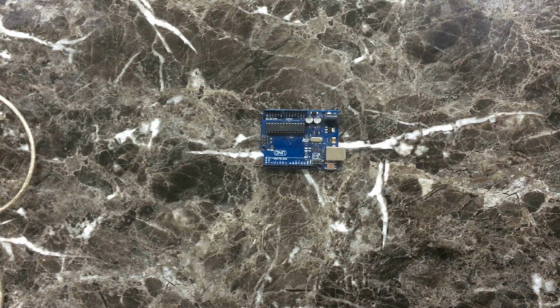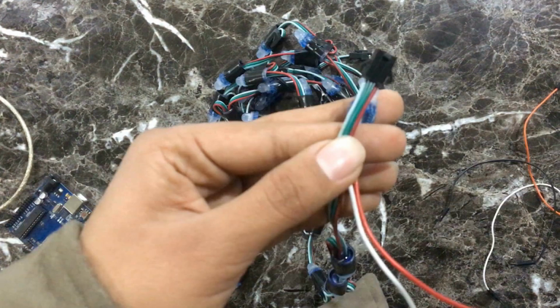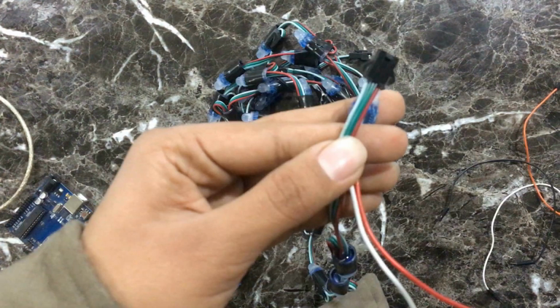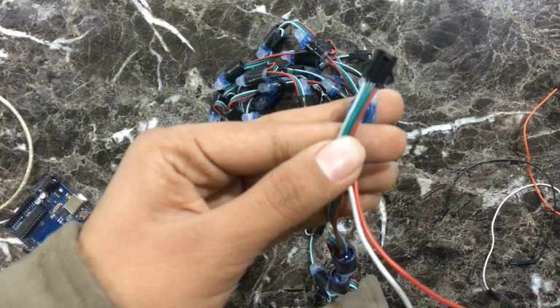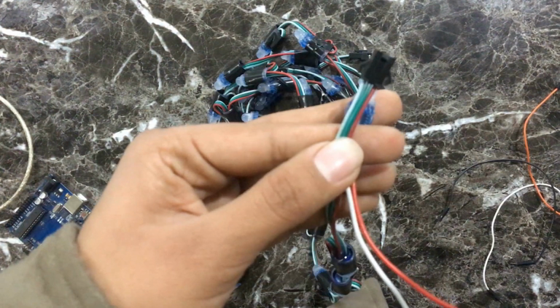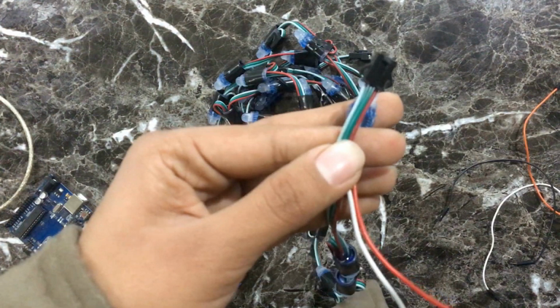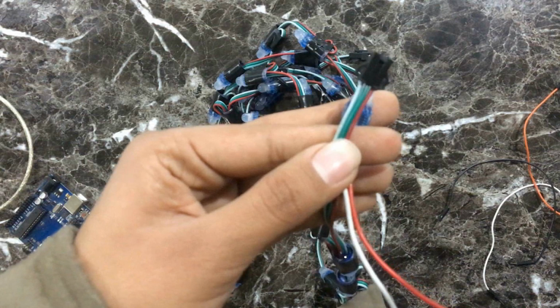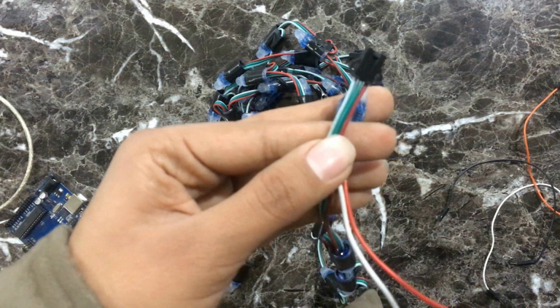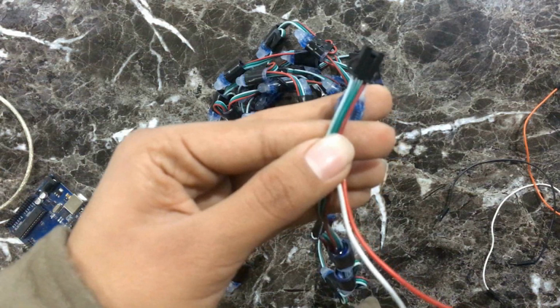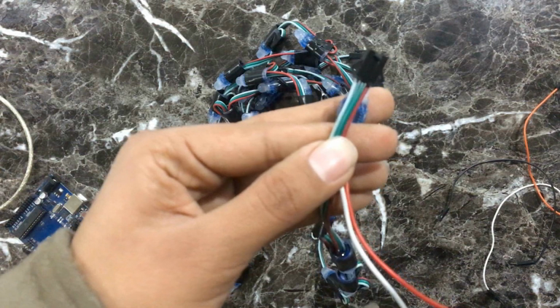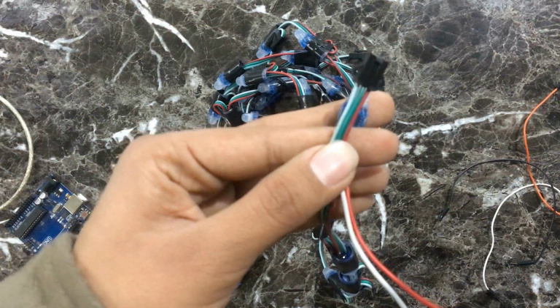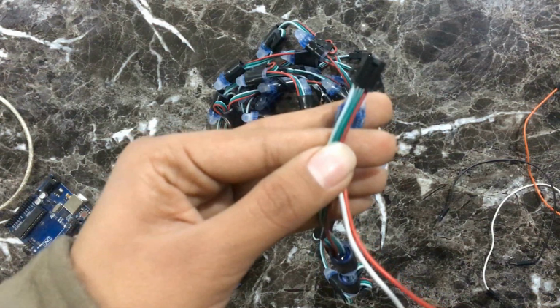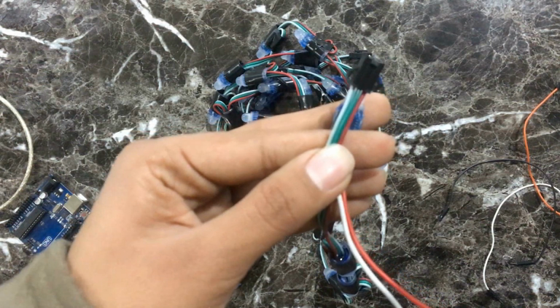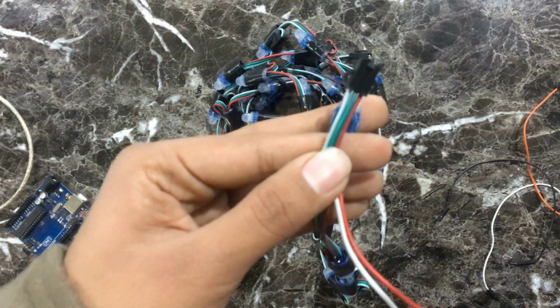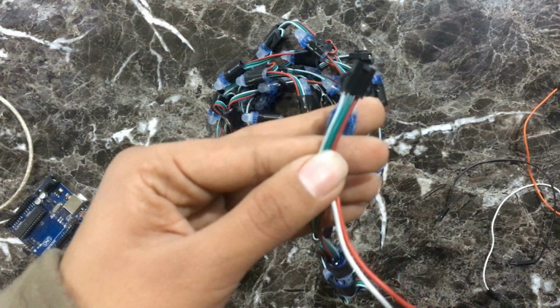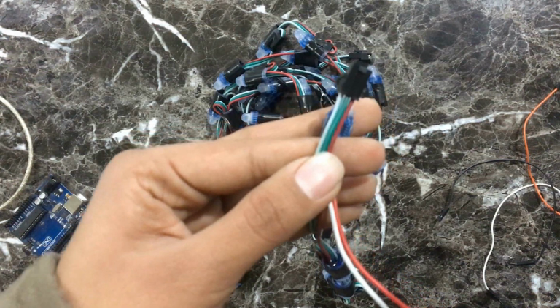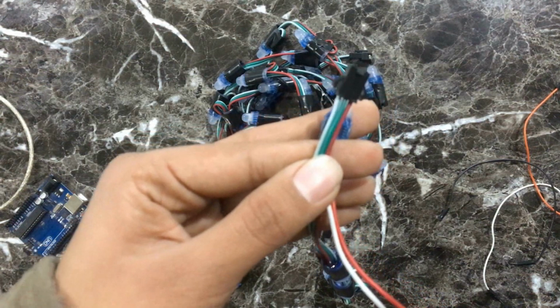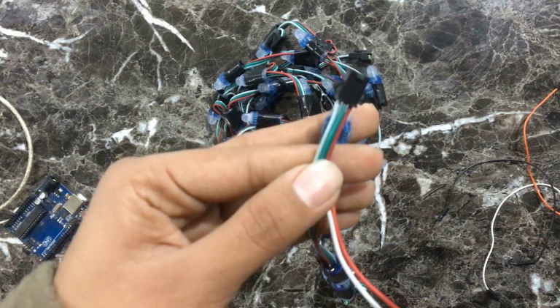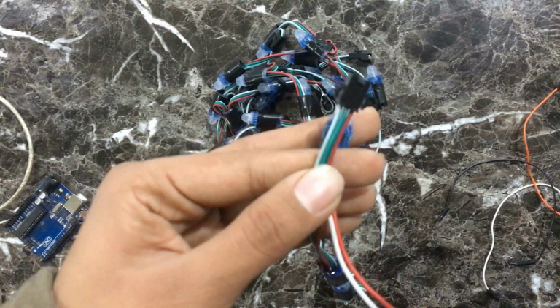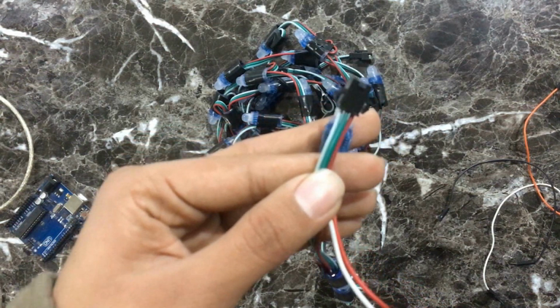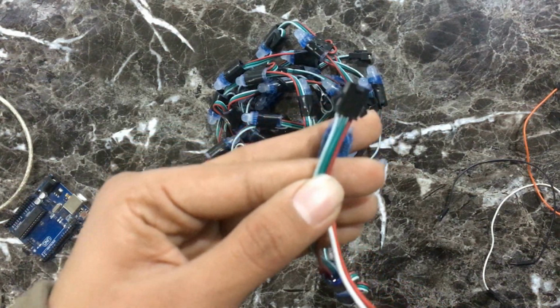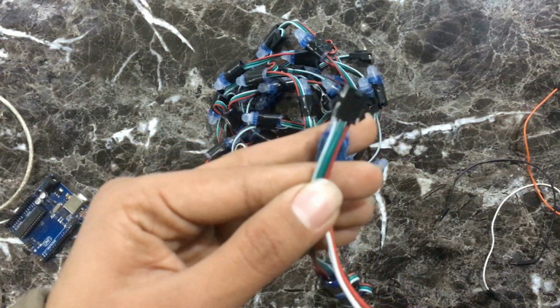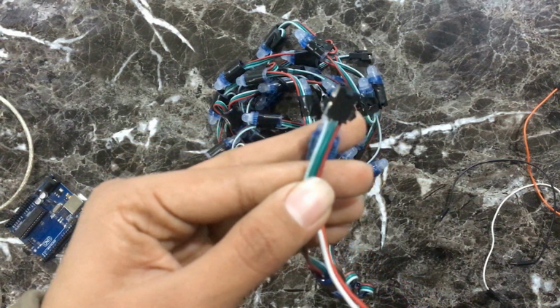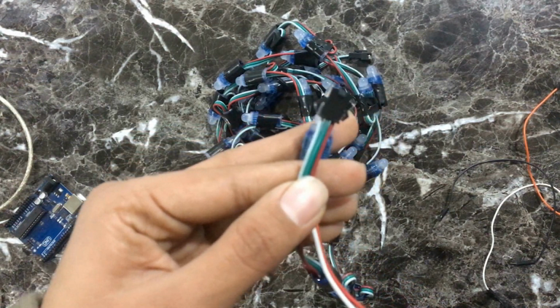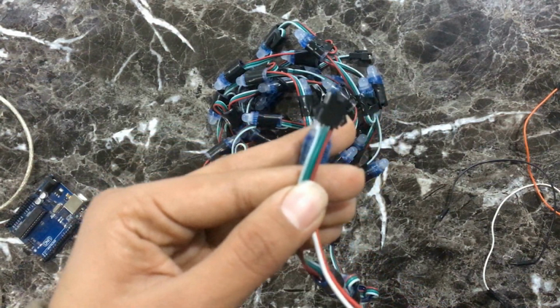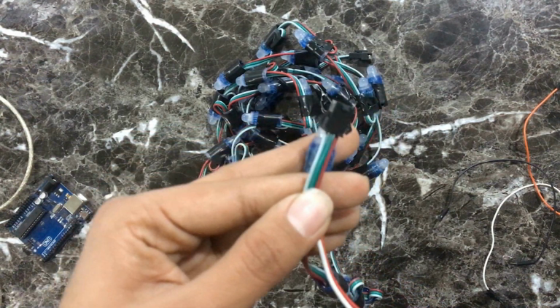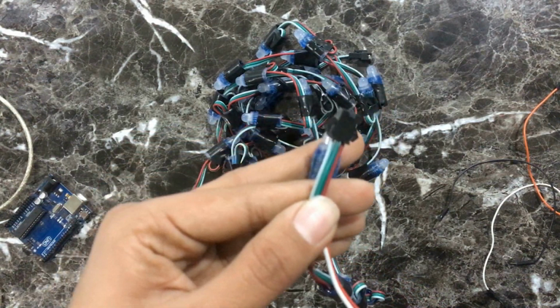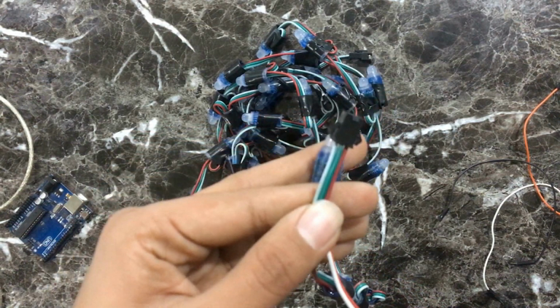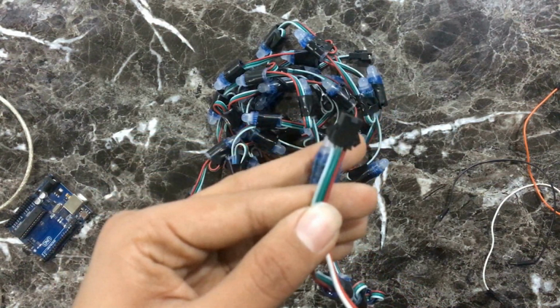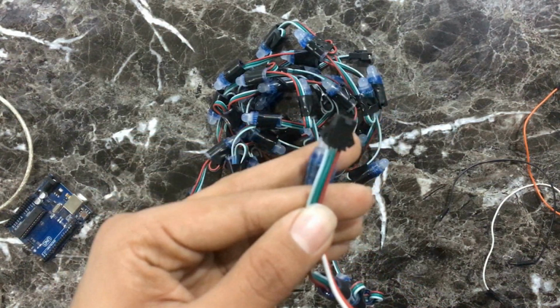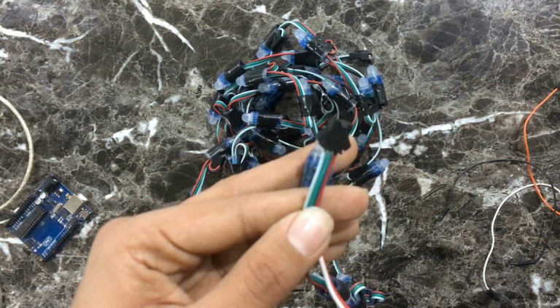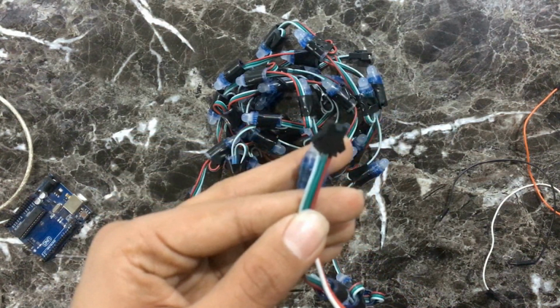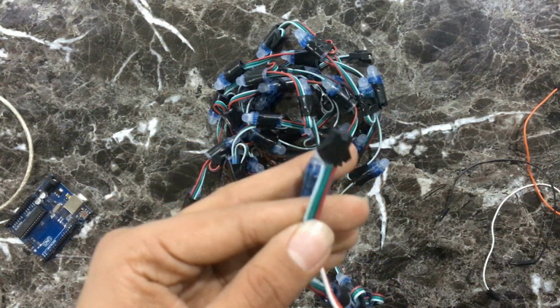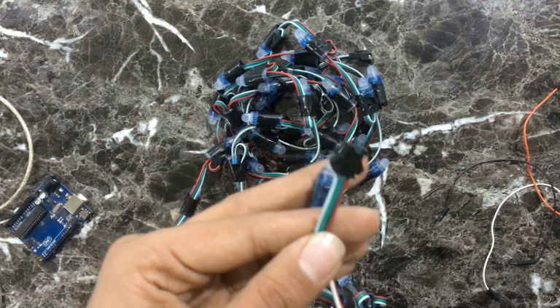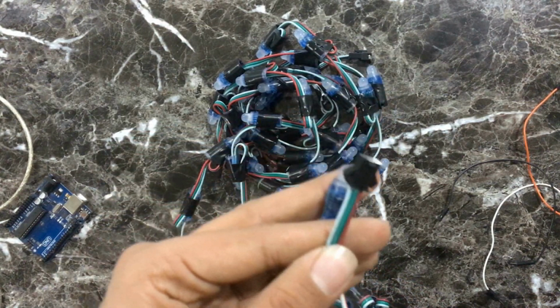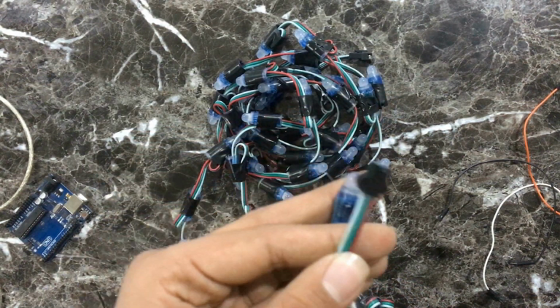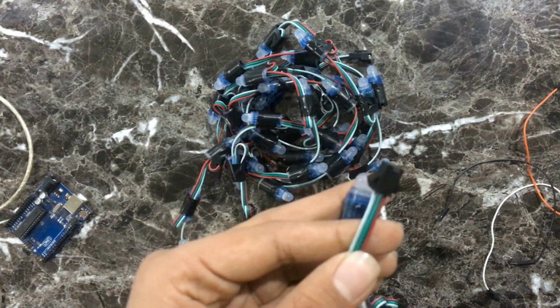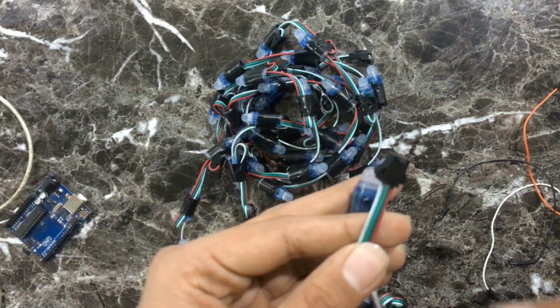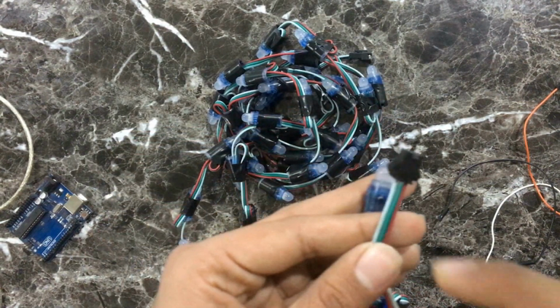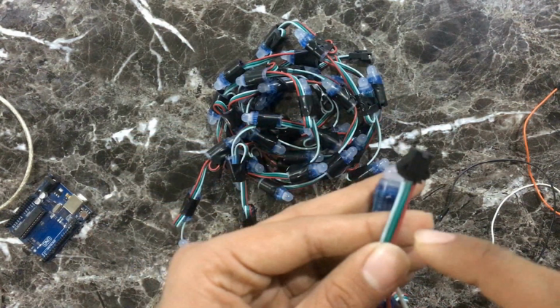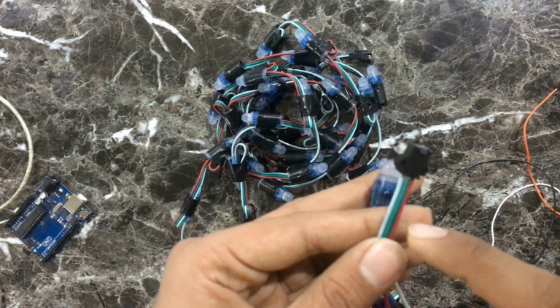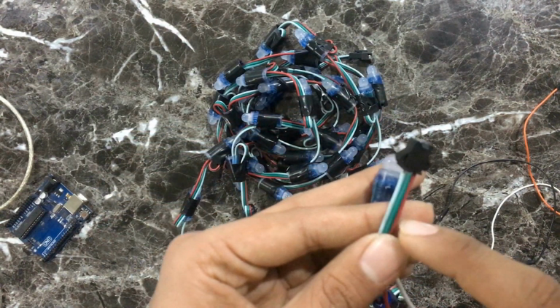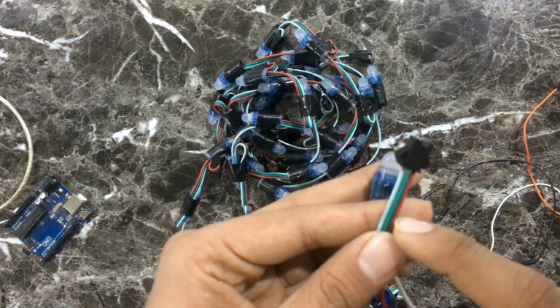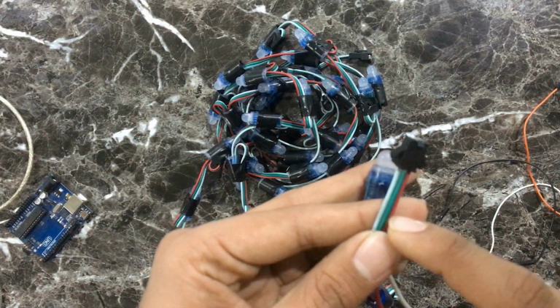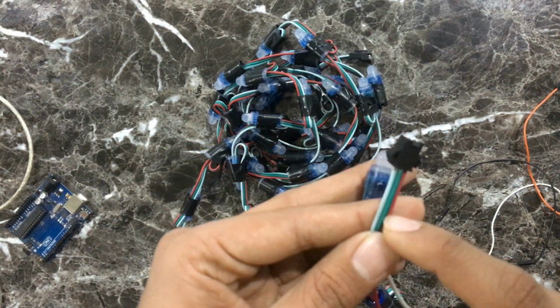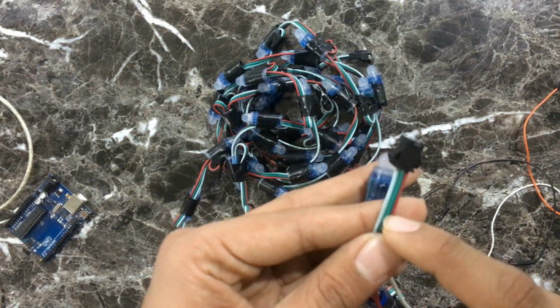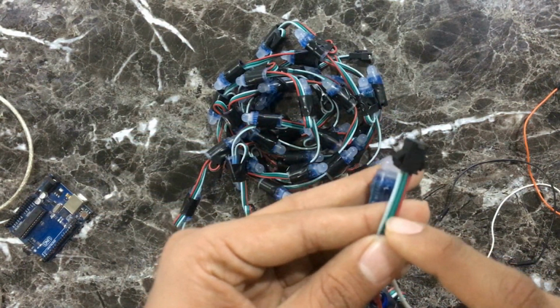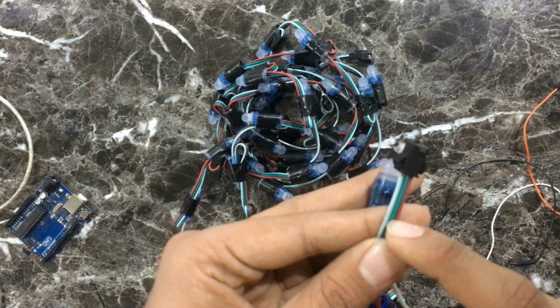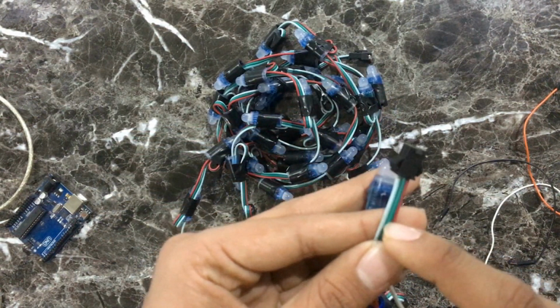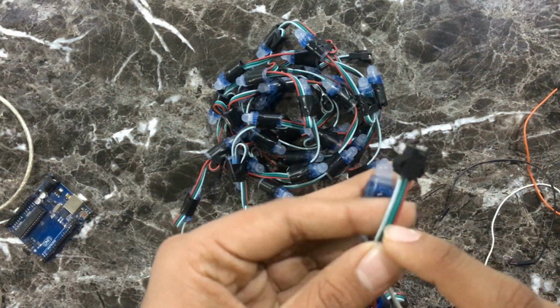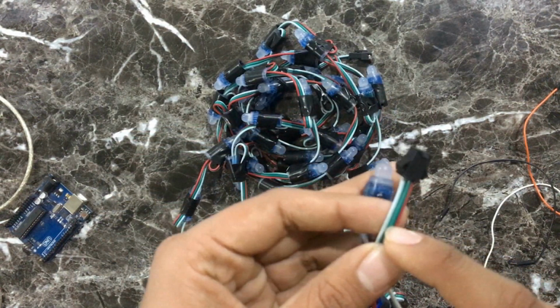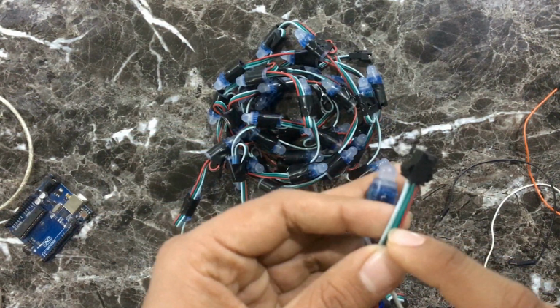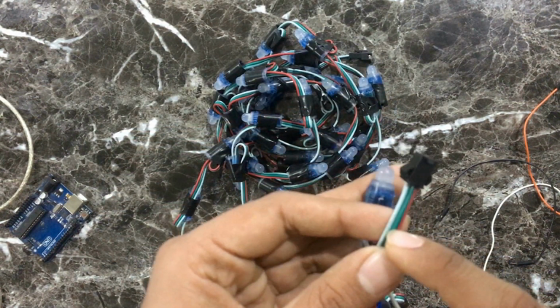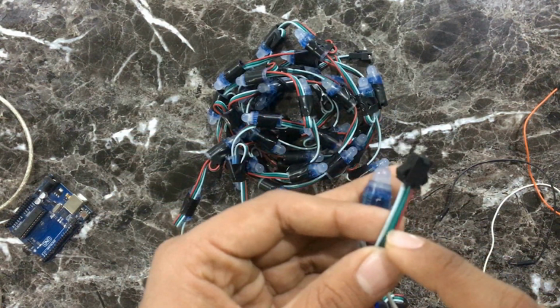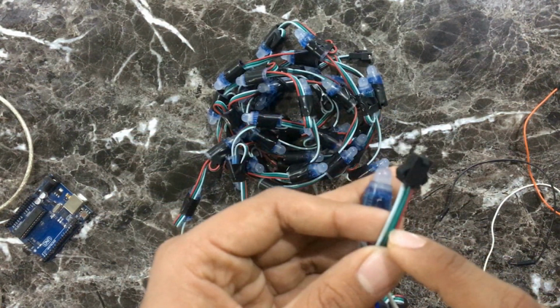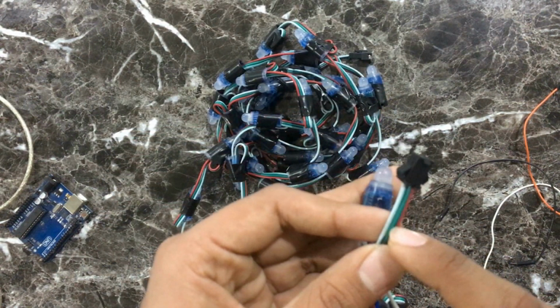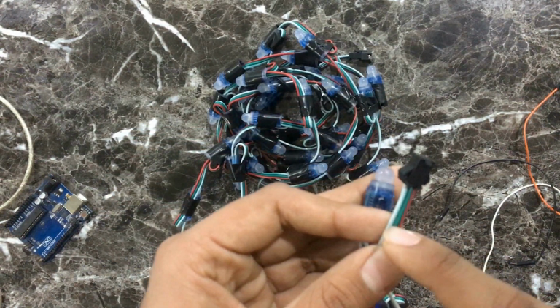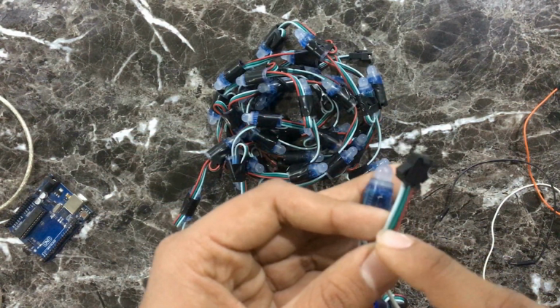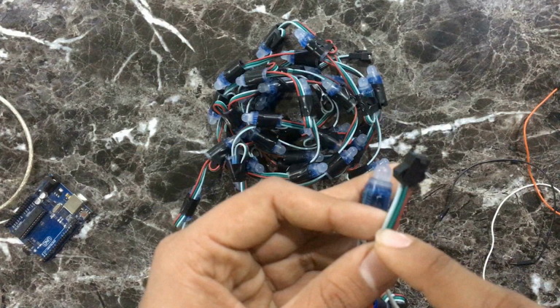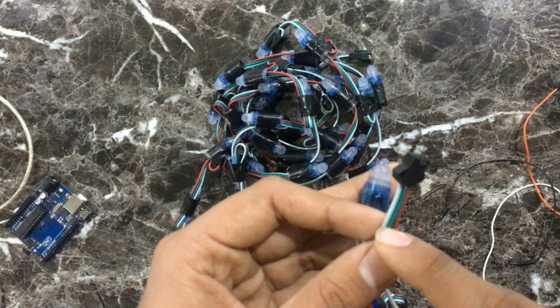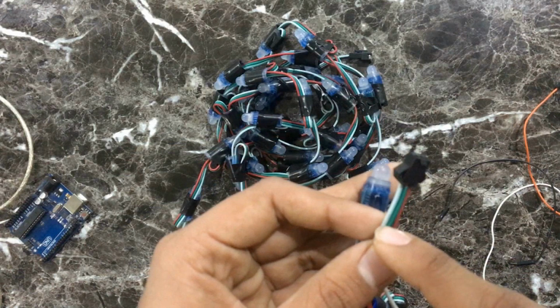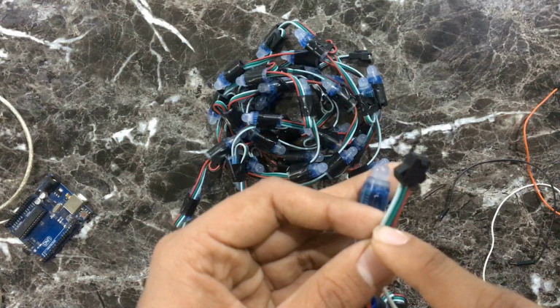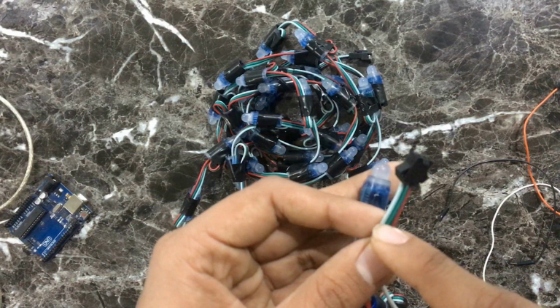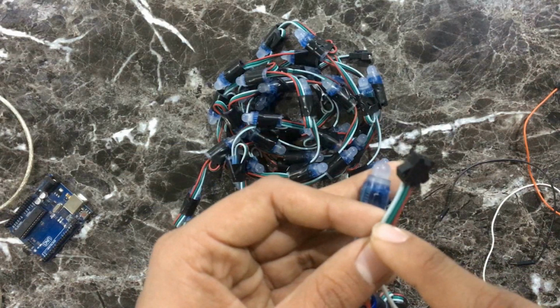Here is the pixel light. In my case, white is for negative, red is for positive, and green is for signal.